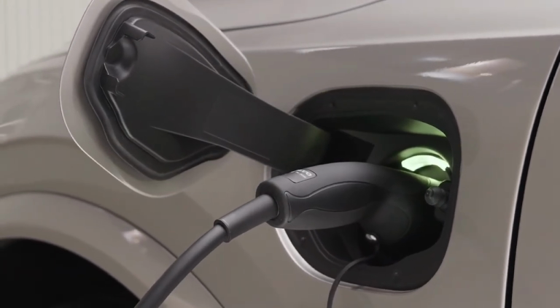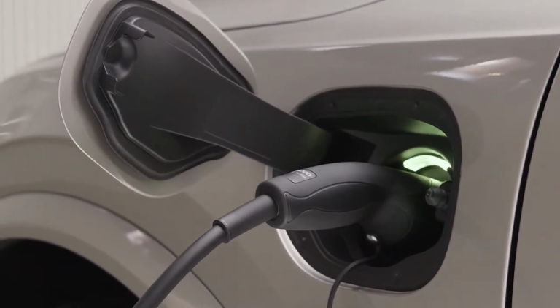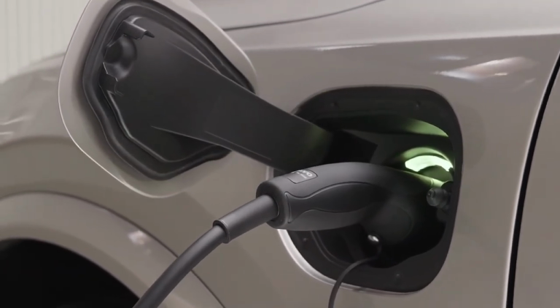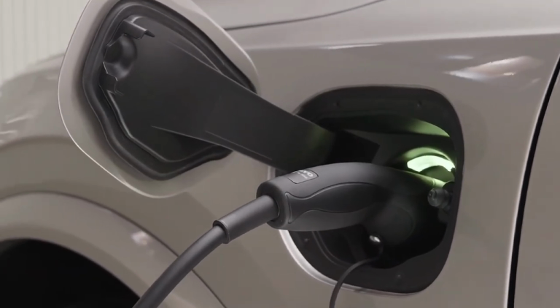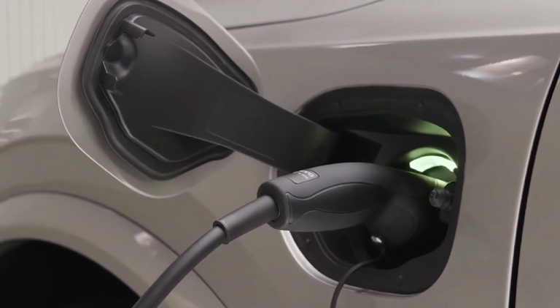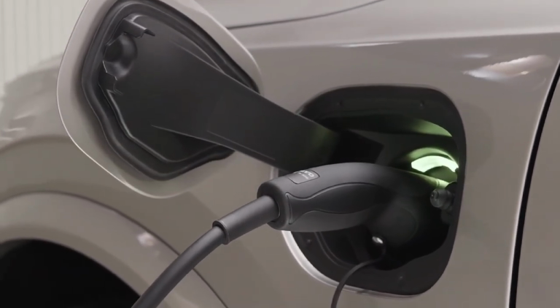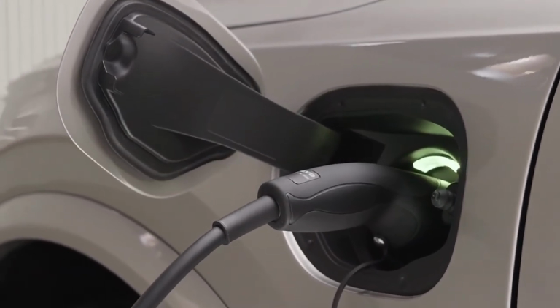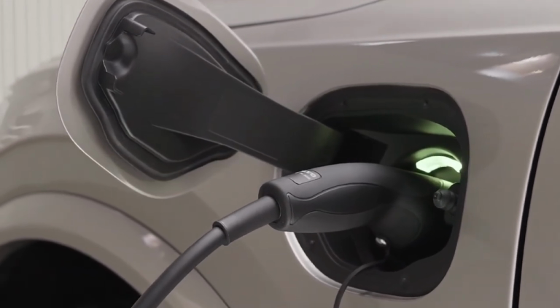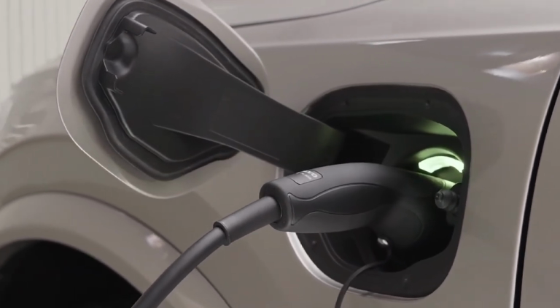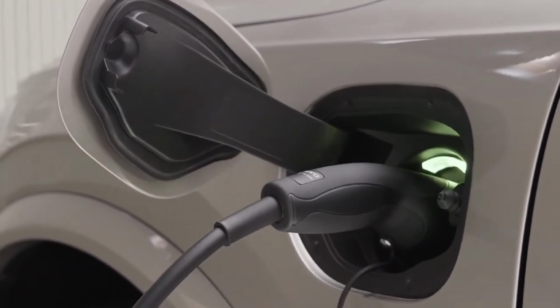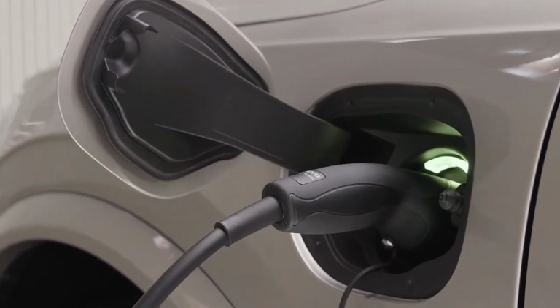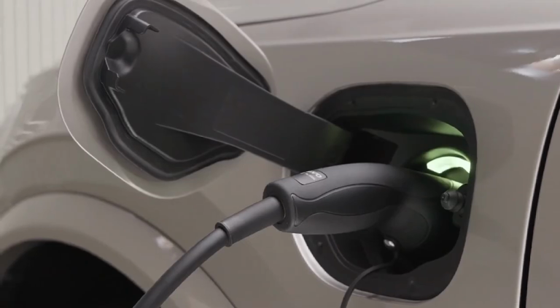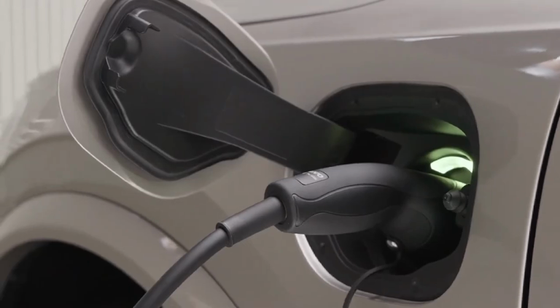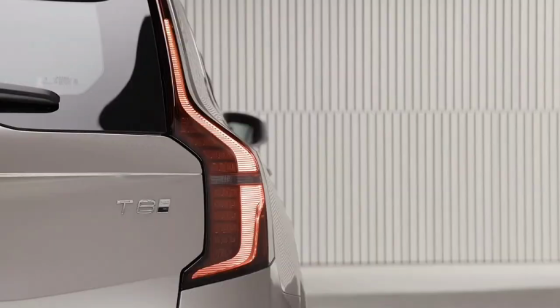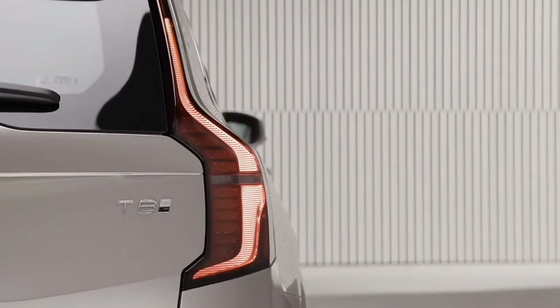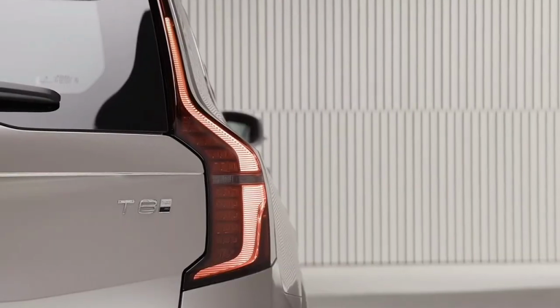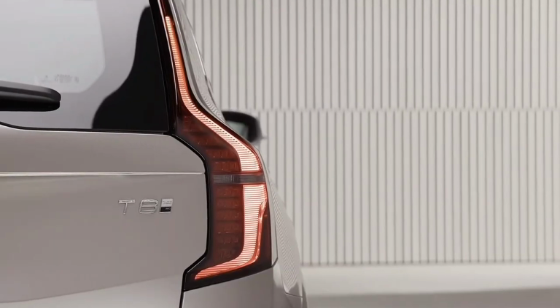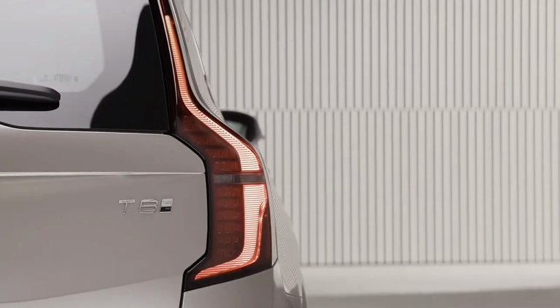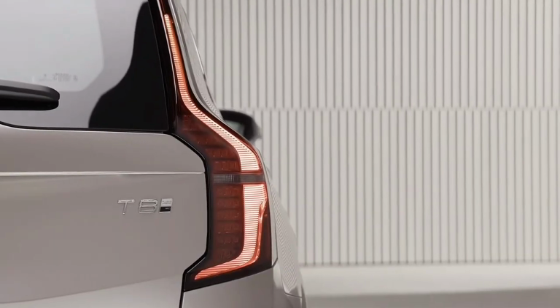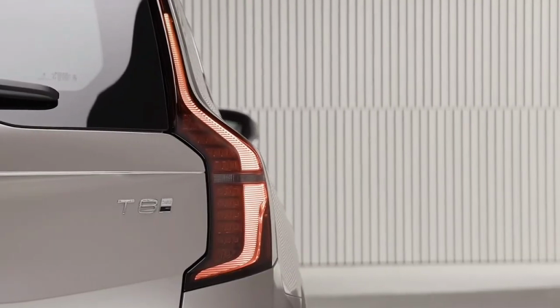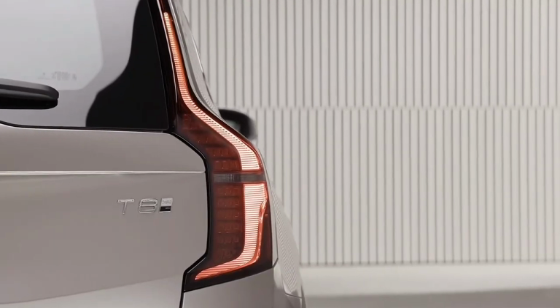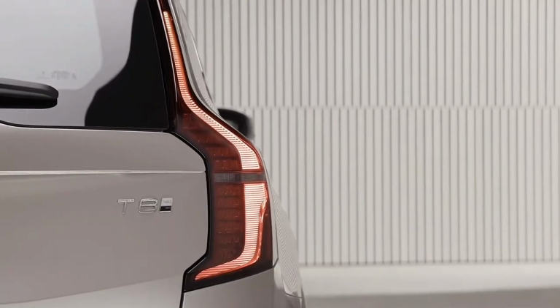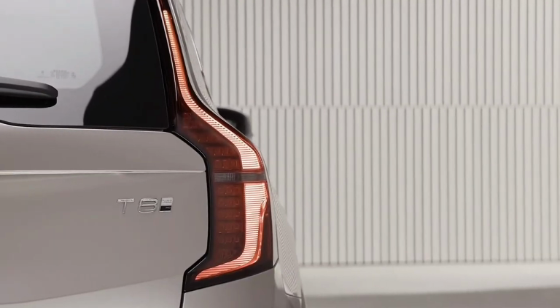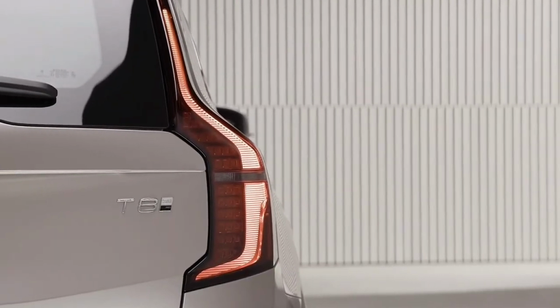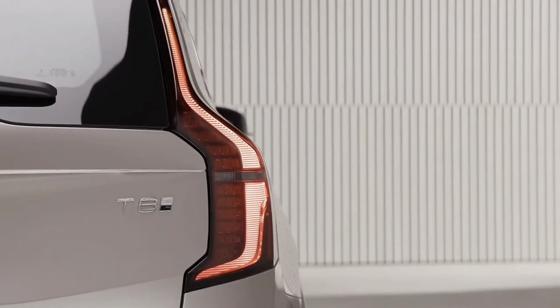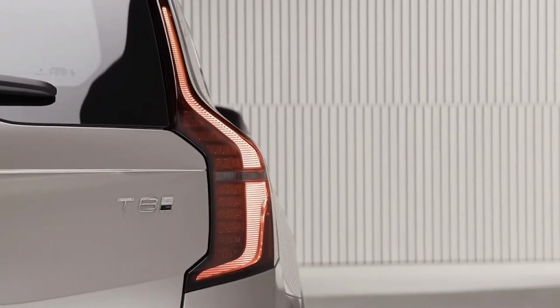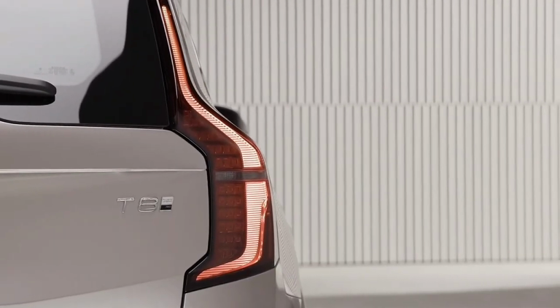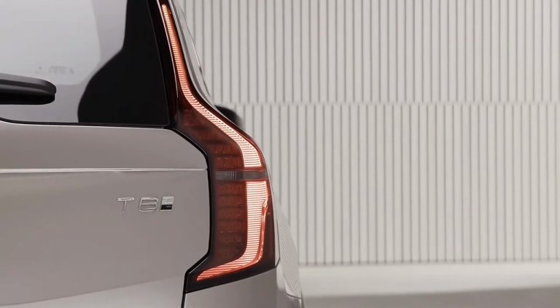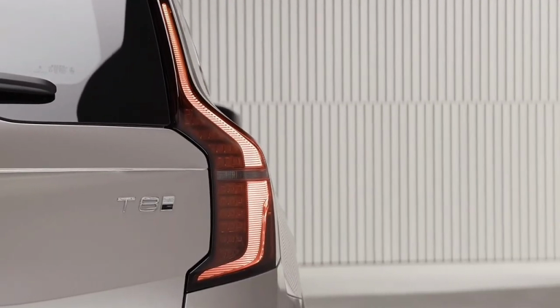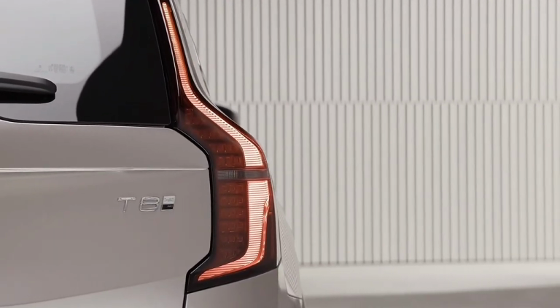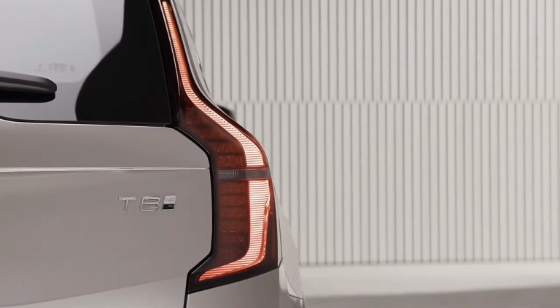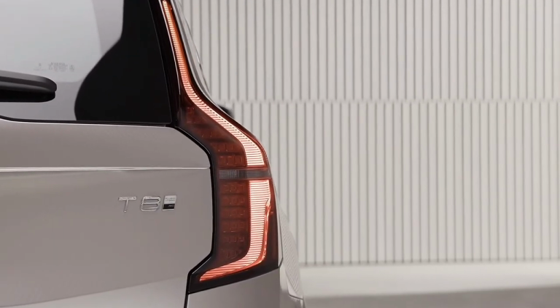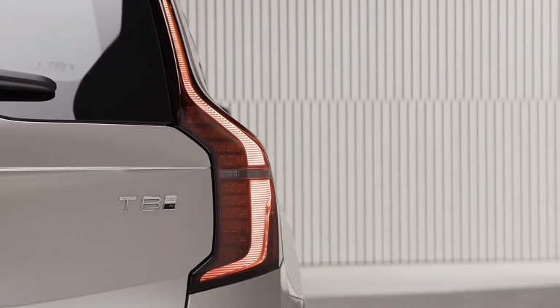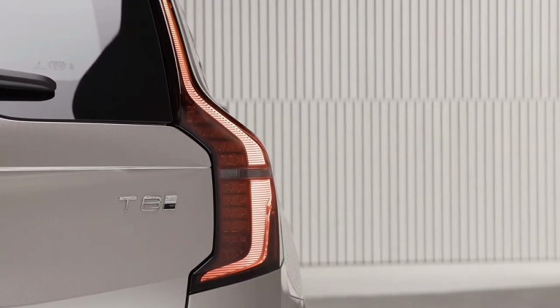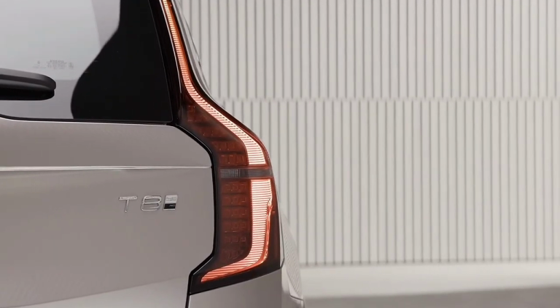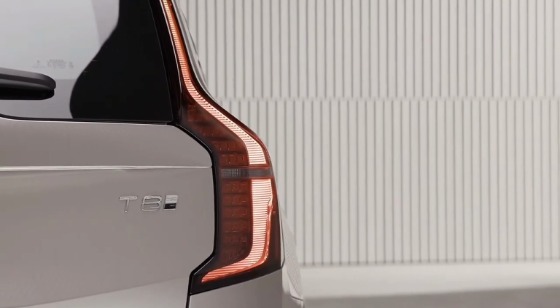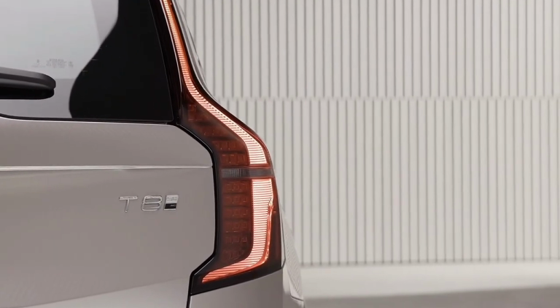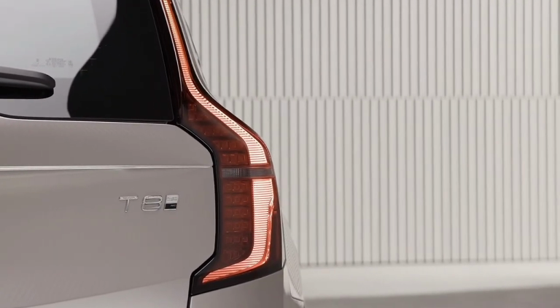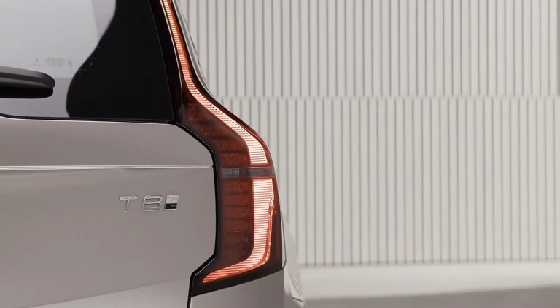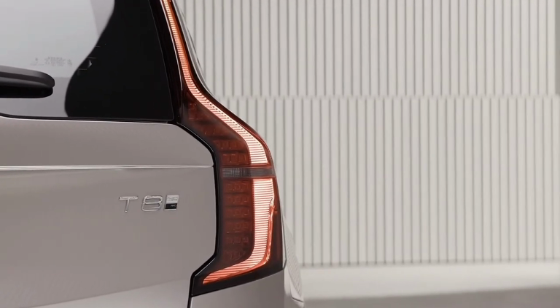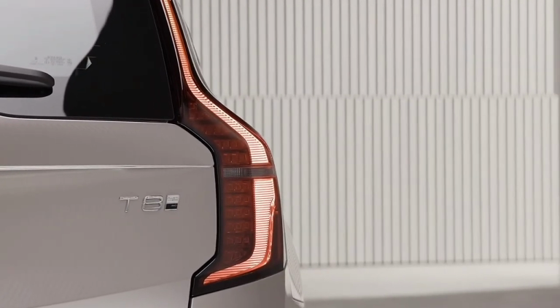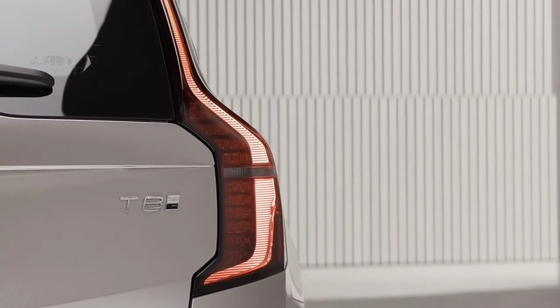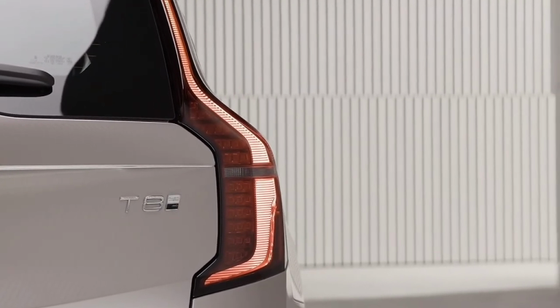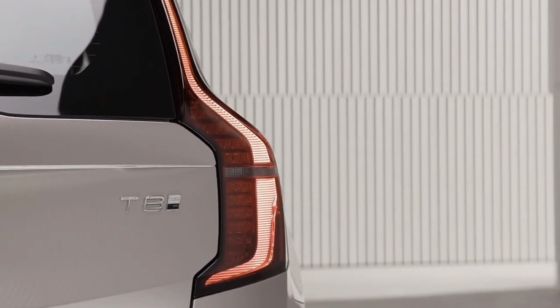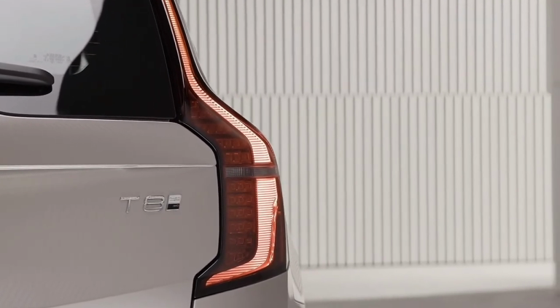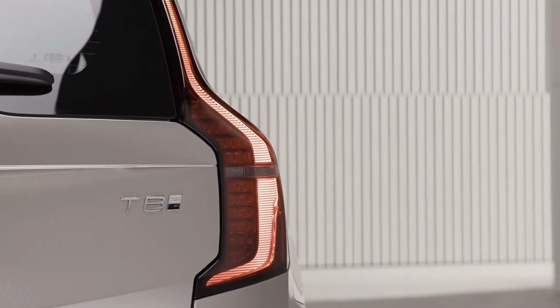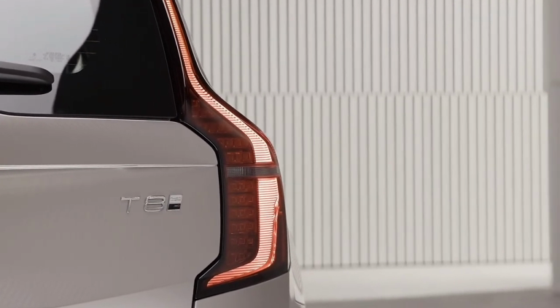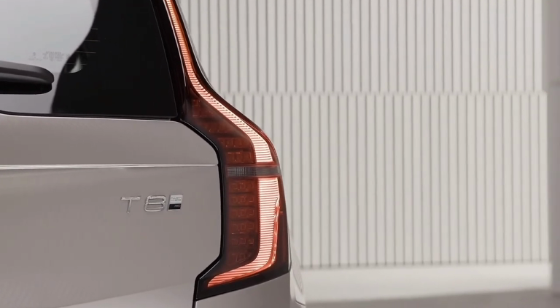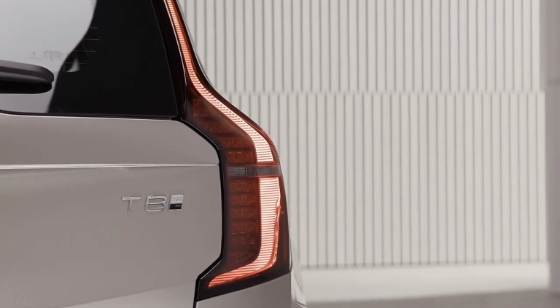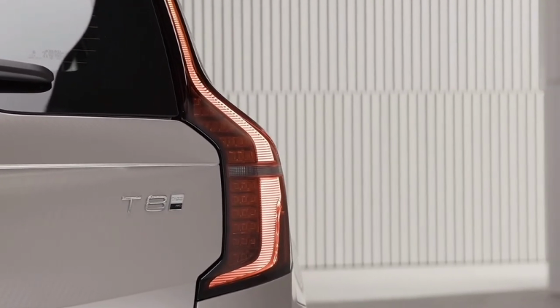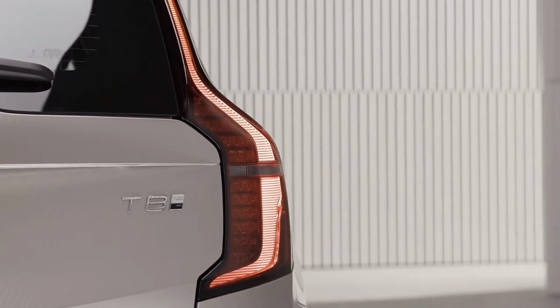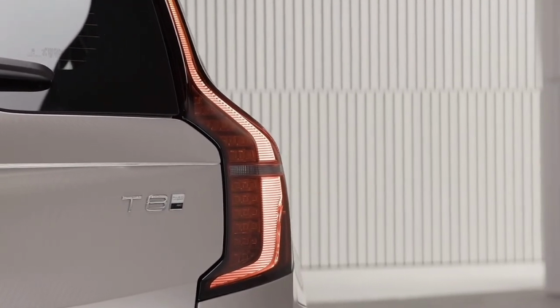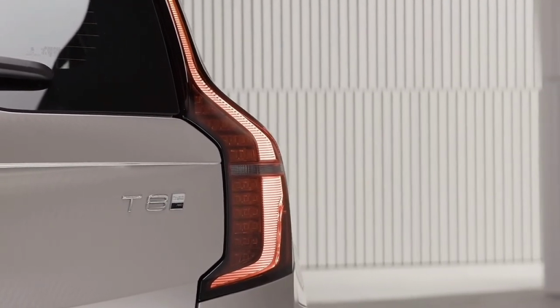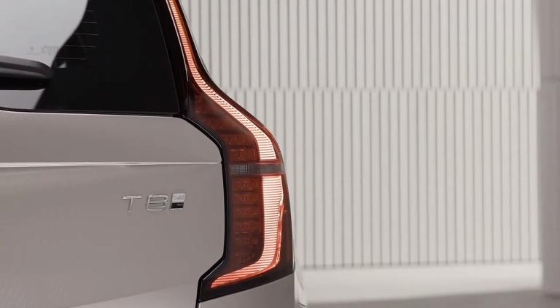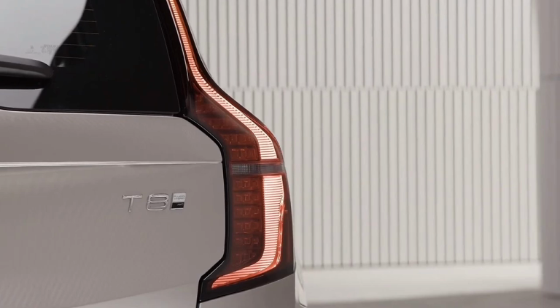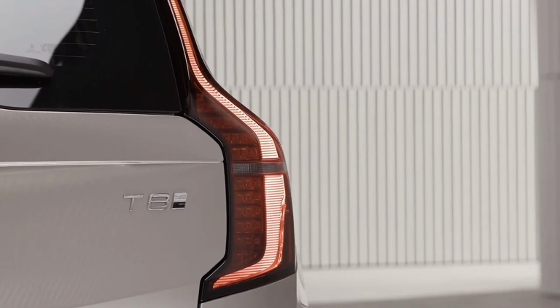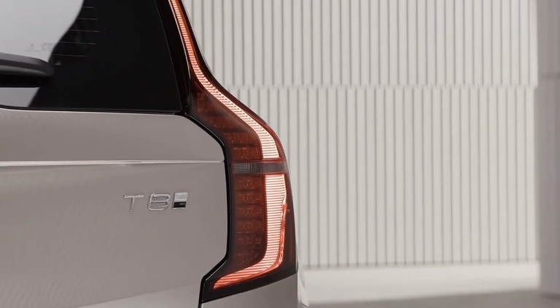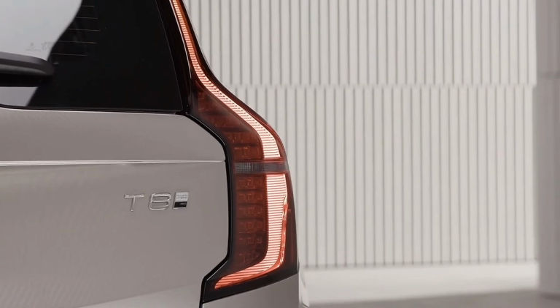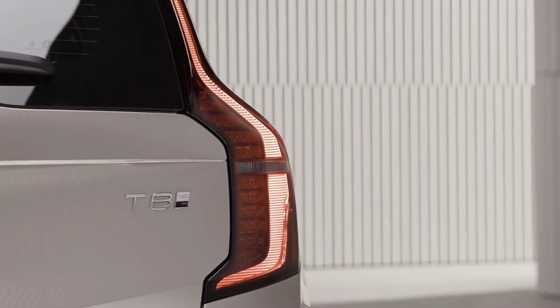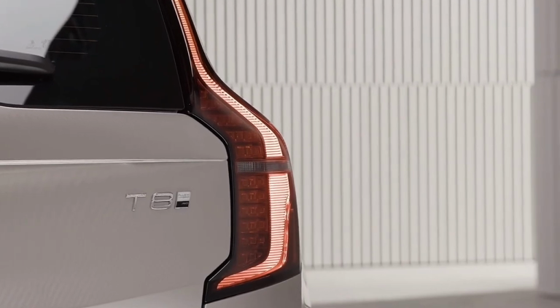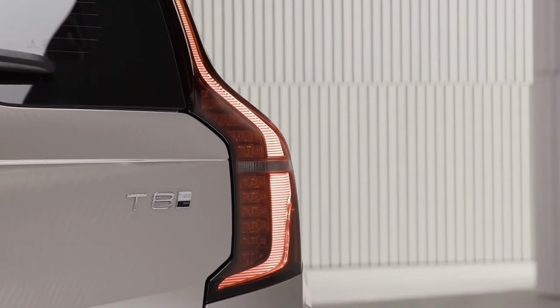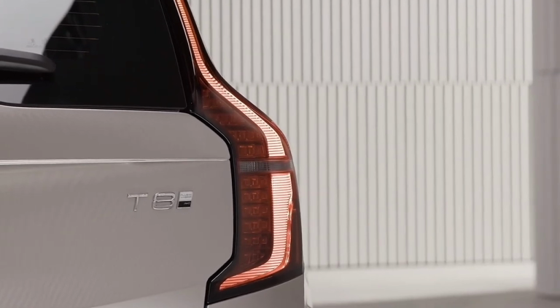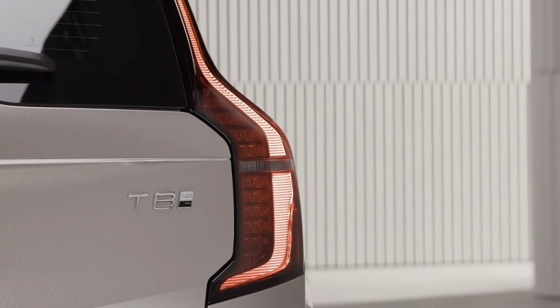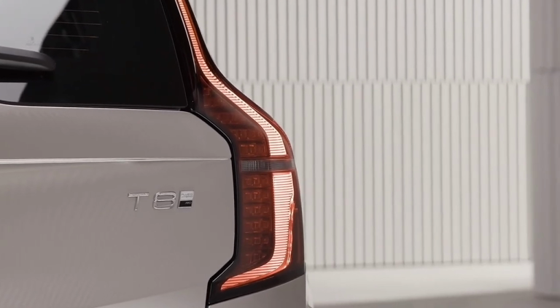The XC90's road manners are agreeable, though the ride can get stiff on the optional 22-inch wheels over broken pavement.